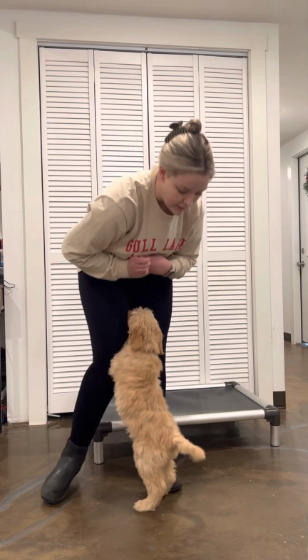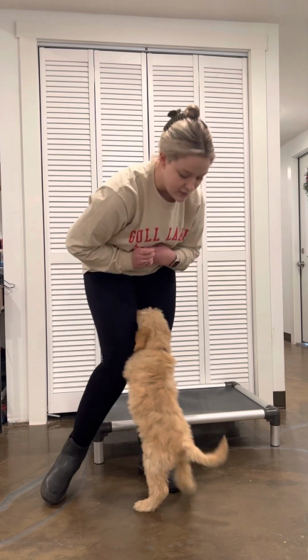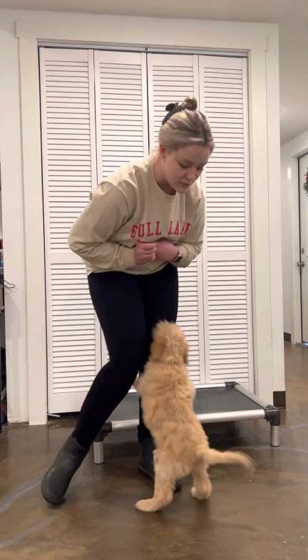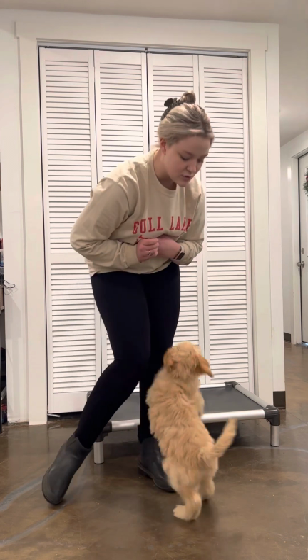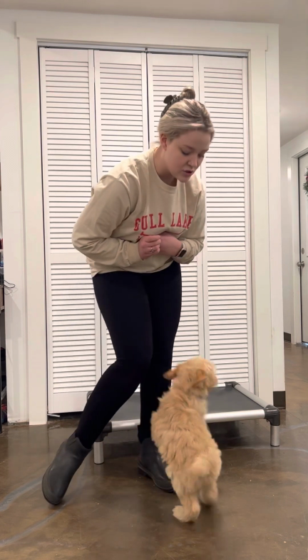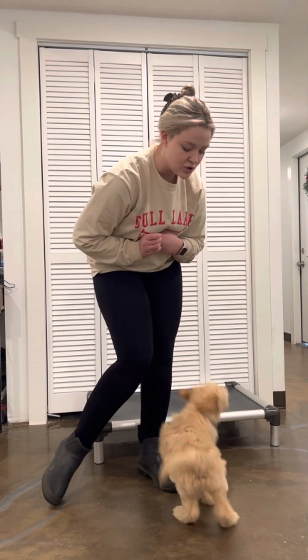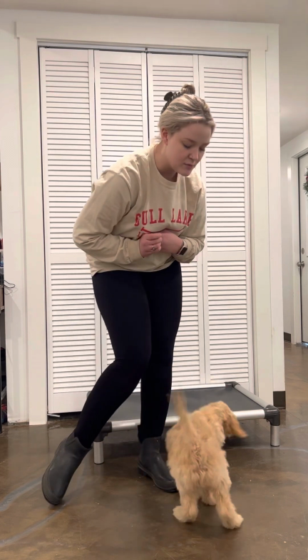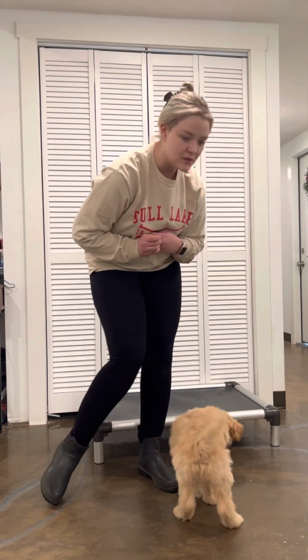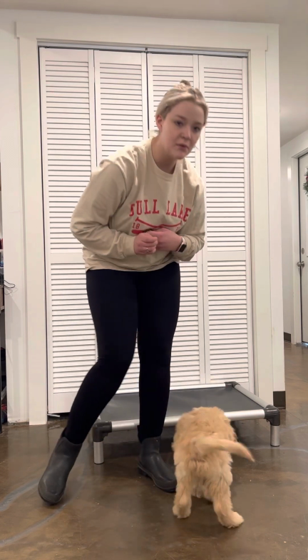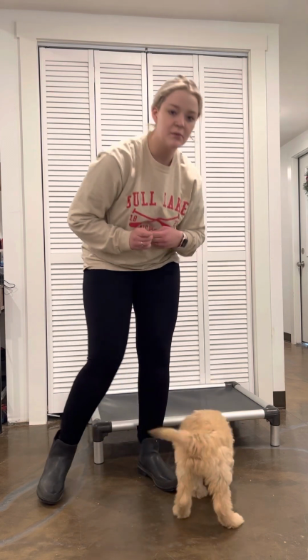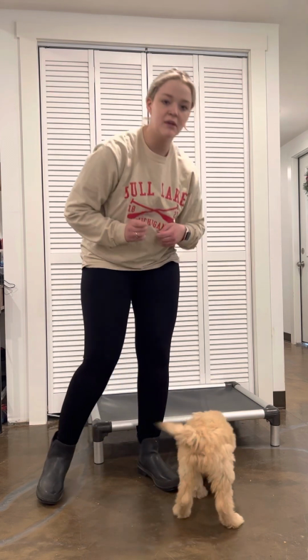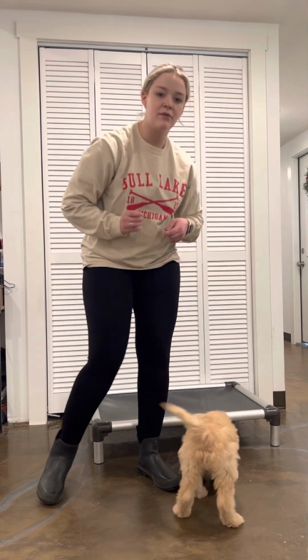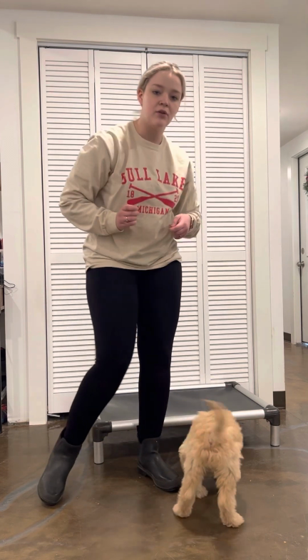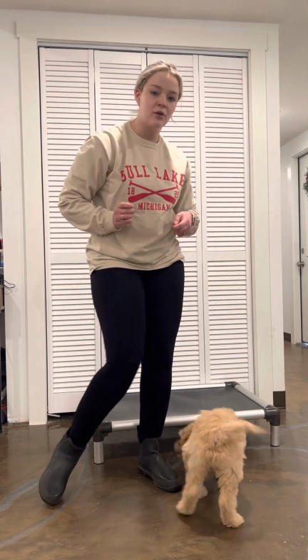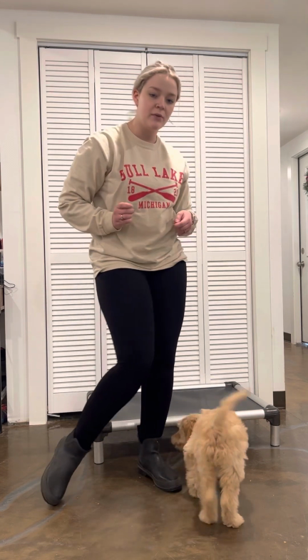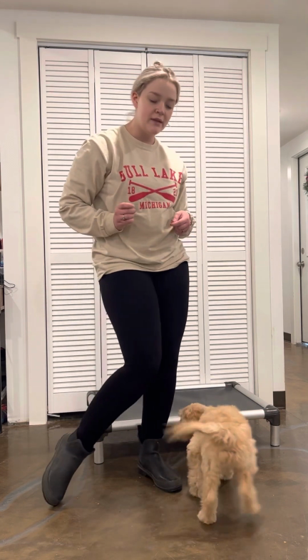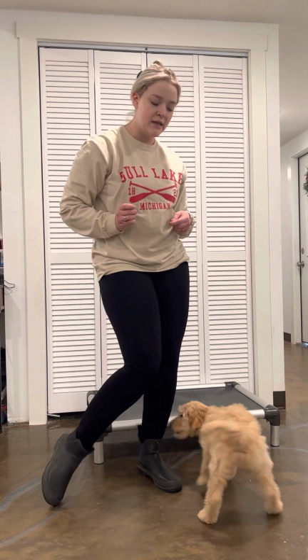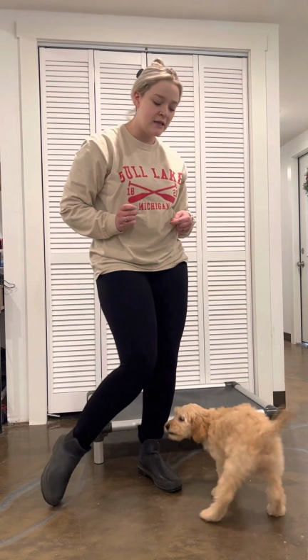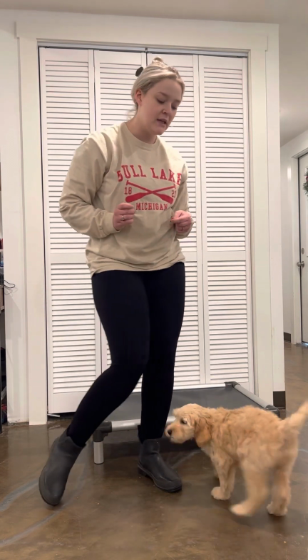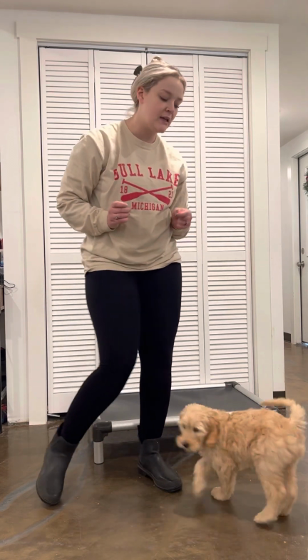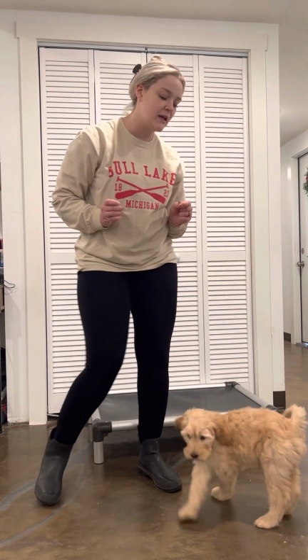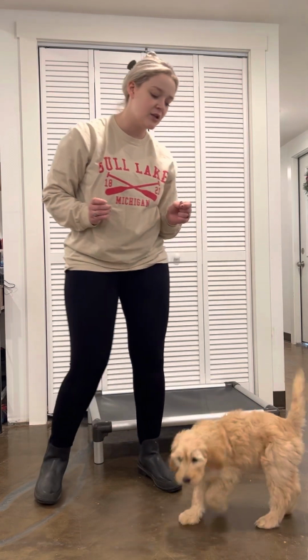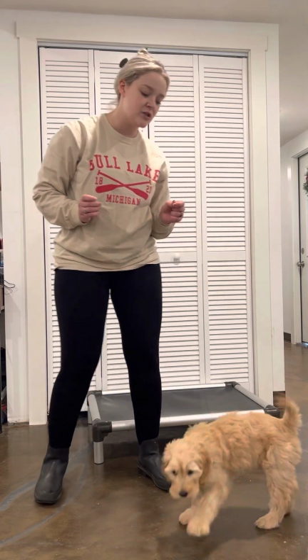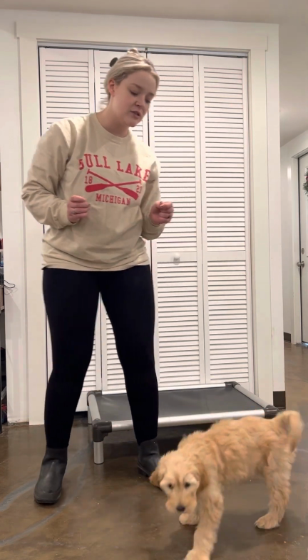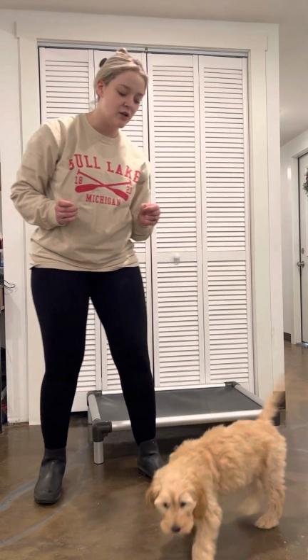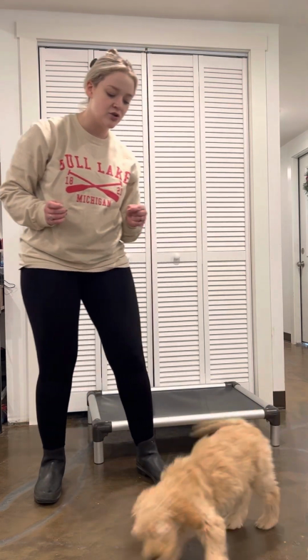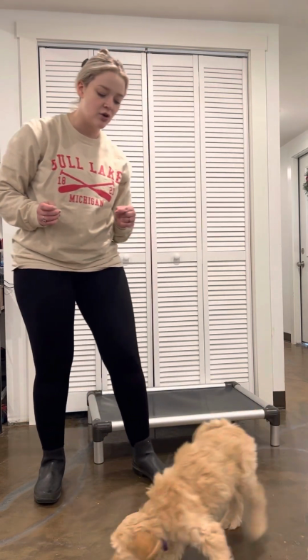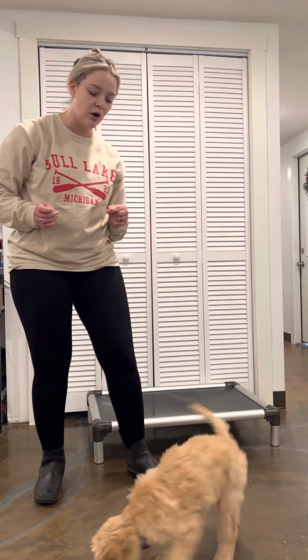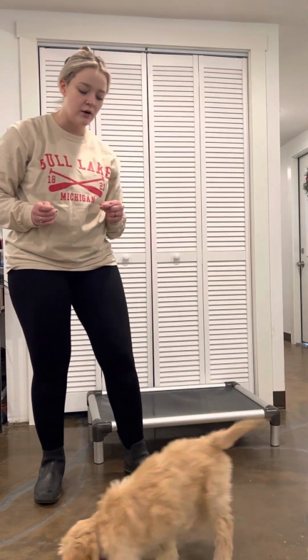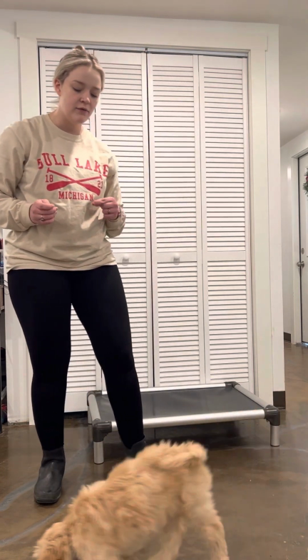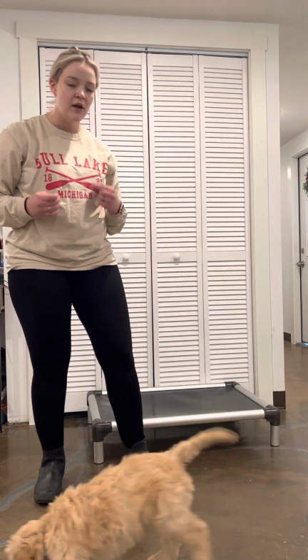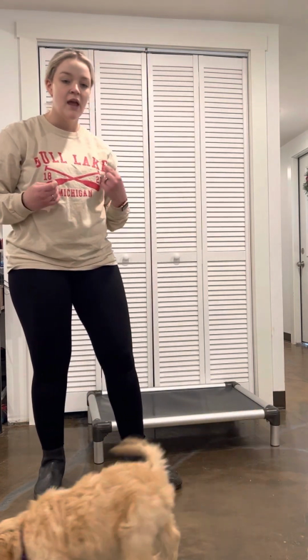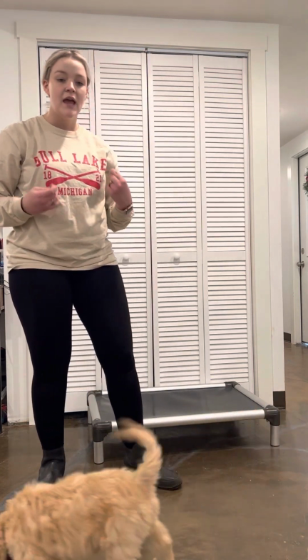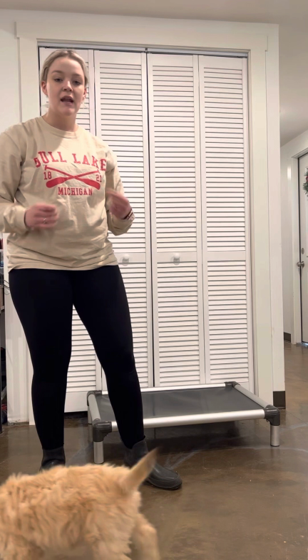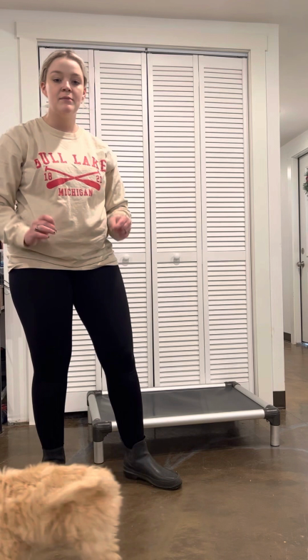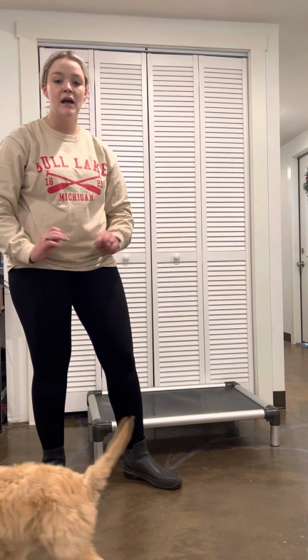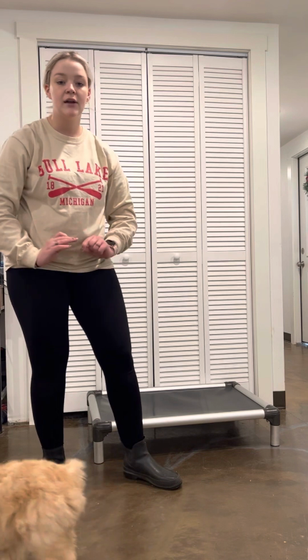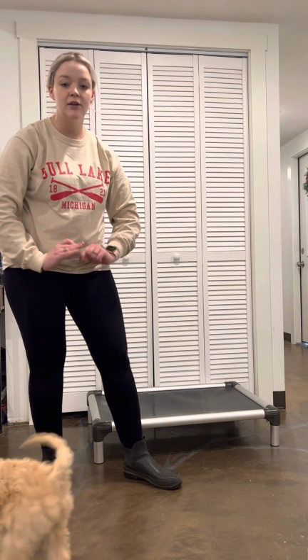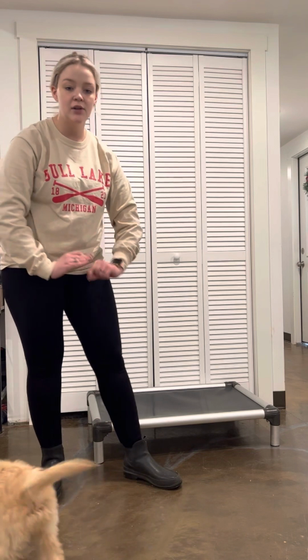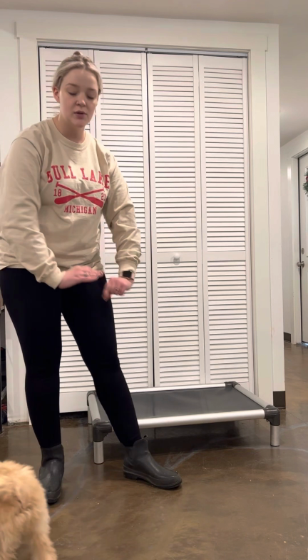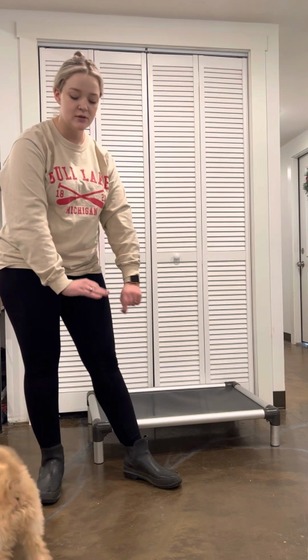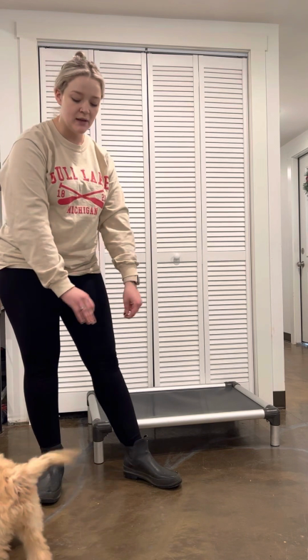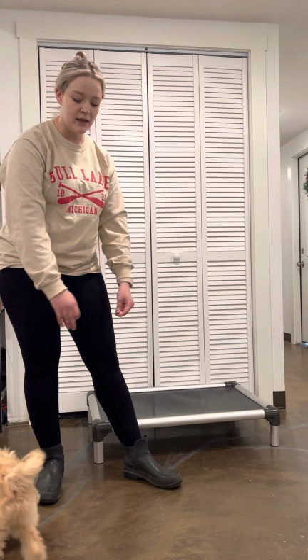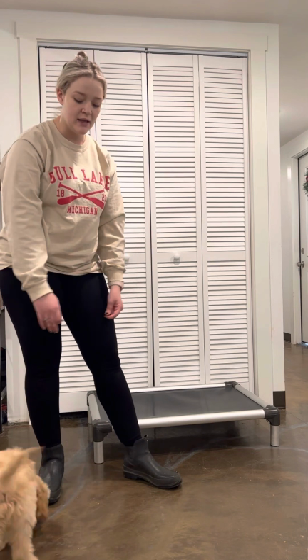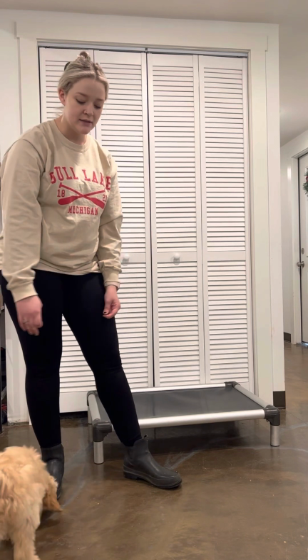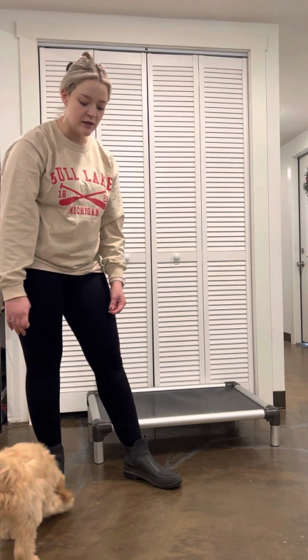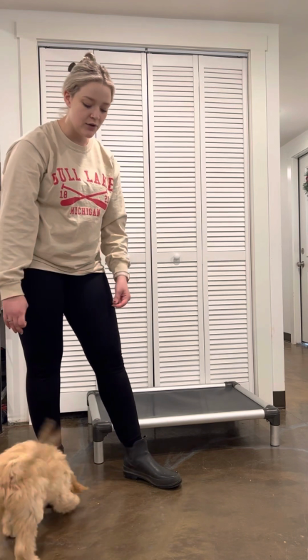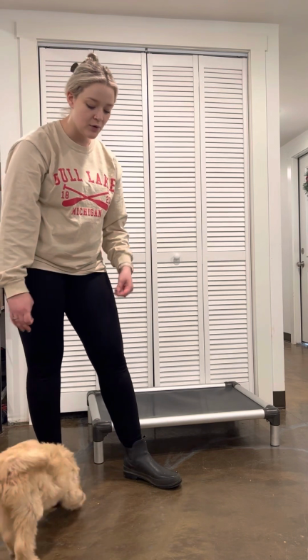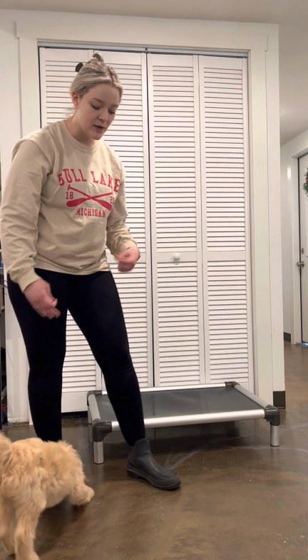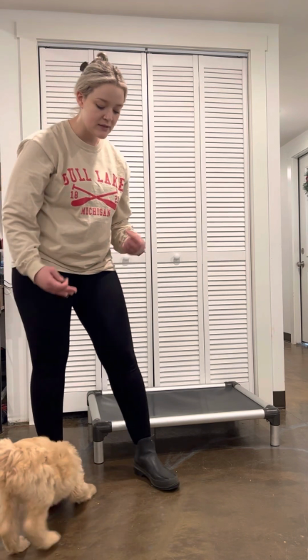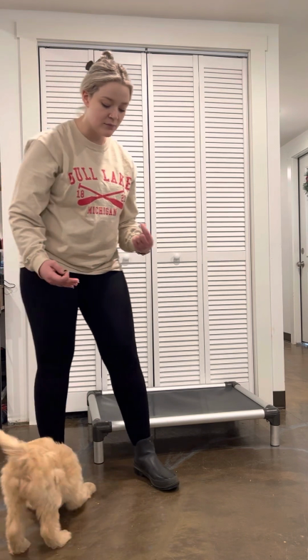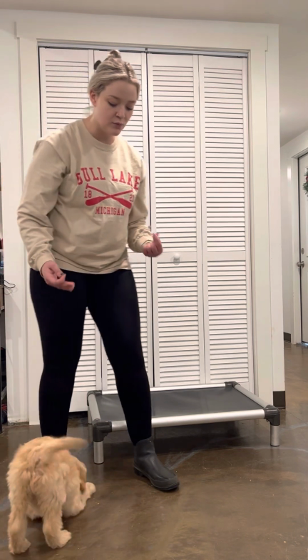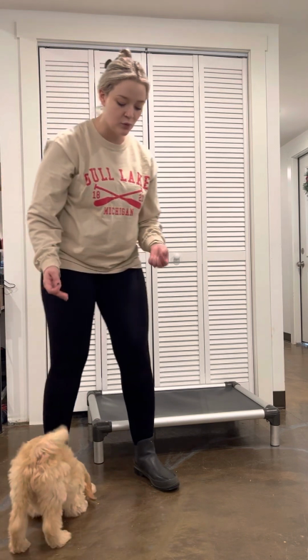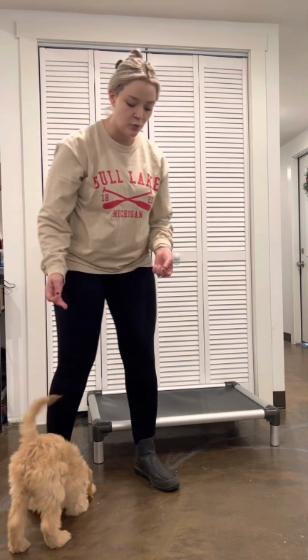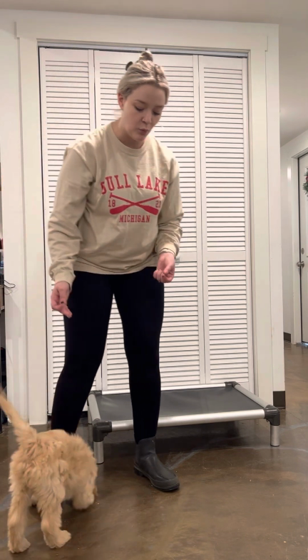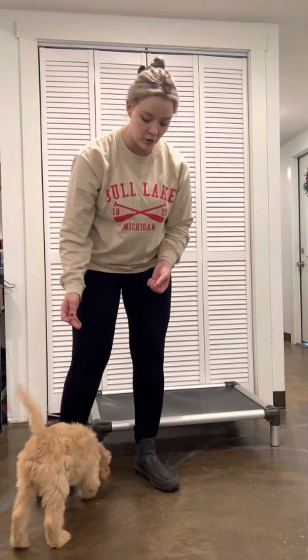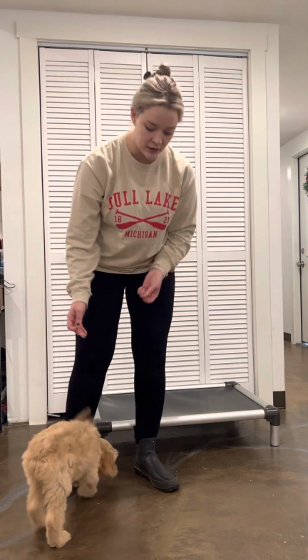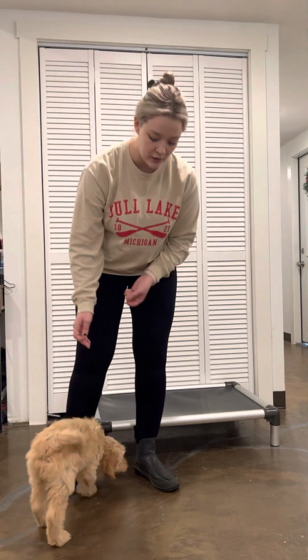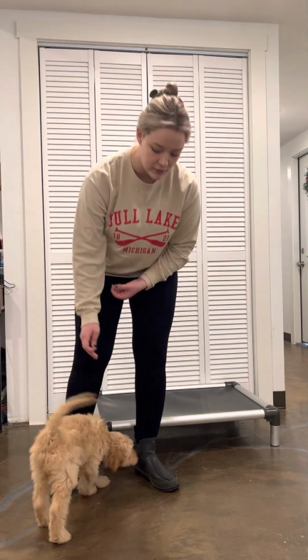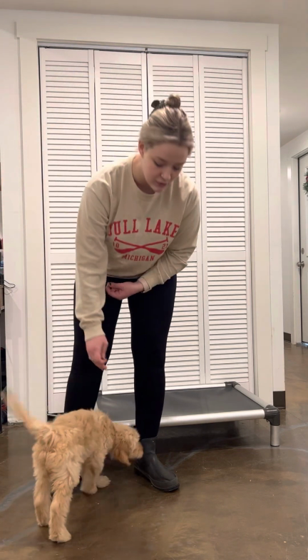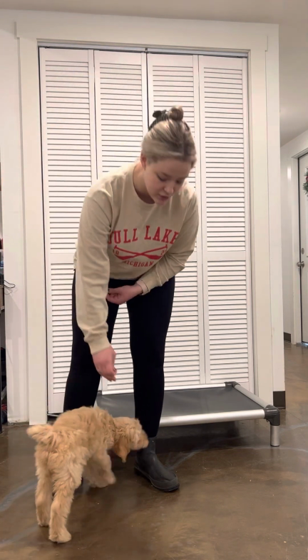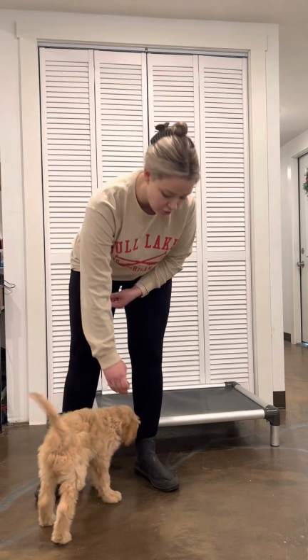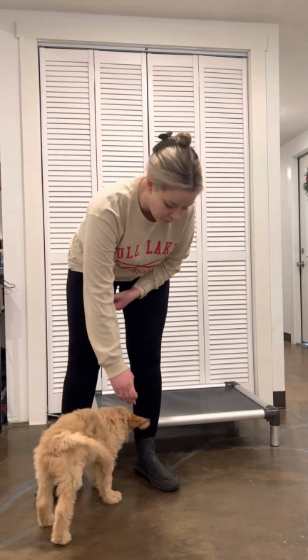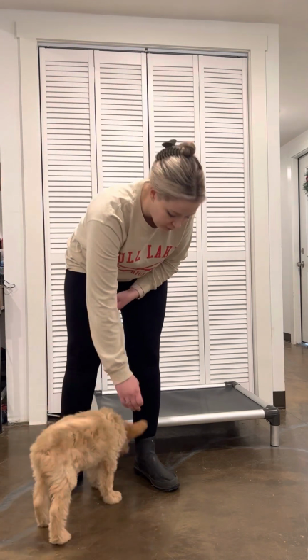As she jumps on me, I'm going to give a little bit of that knee and kind of nudge her off. I'm not going to use my hands, otherwise I'm rewarding the jumping.